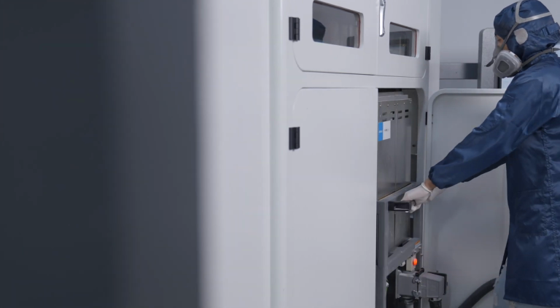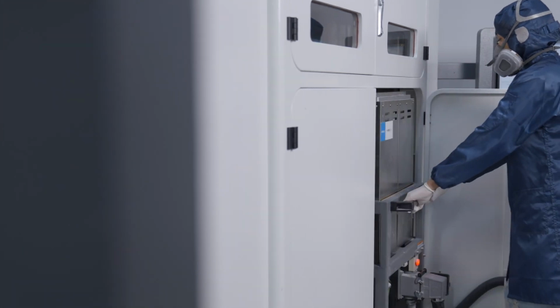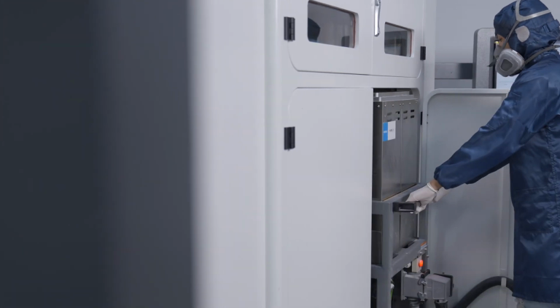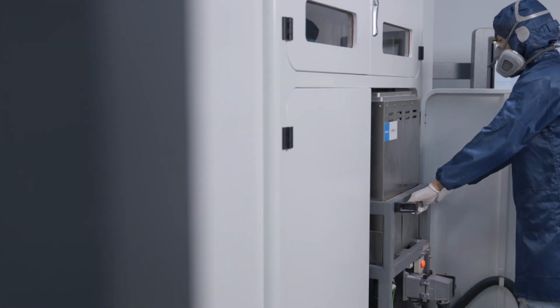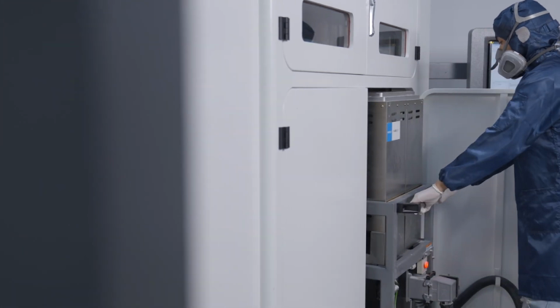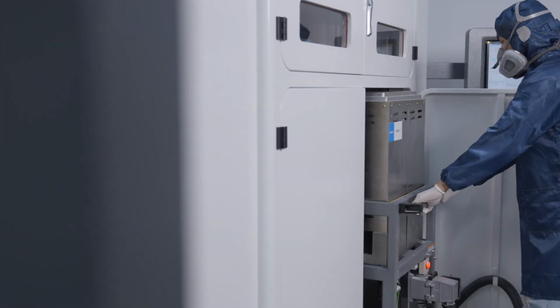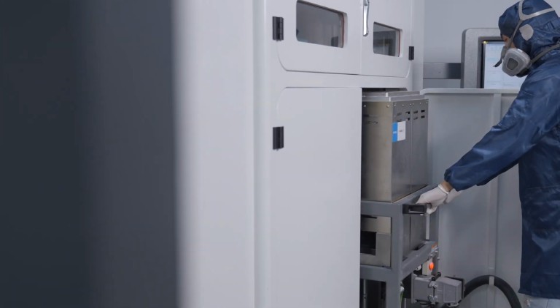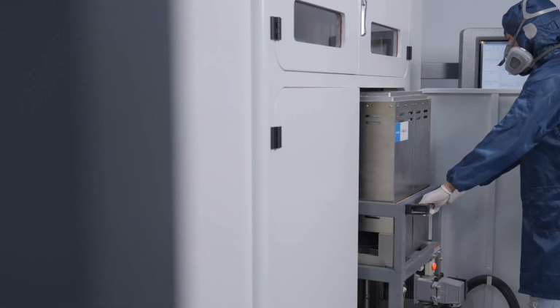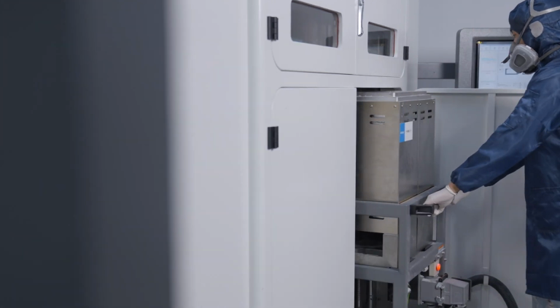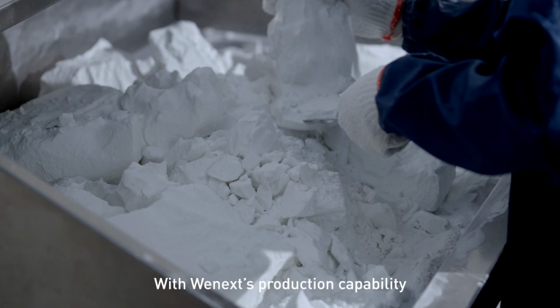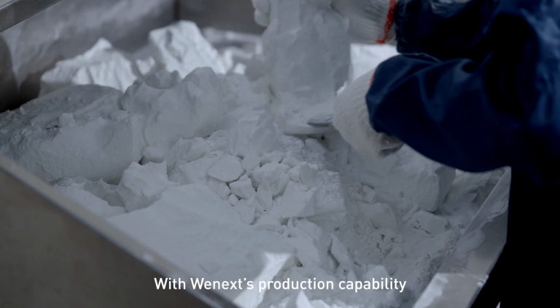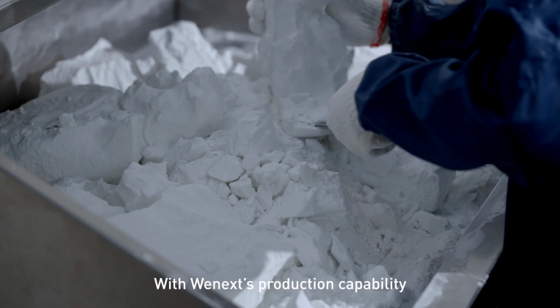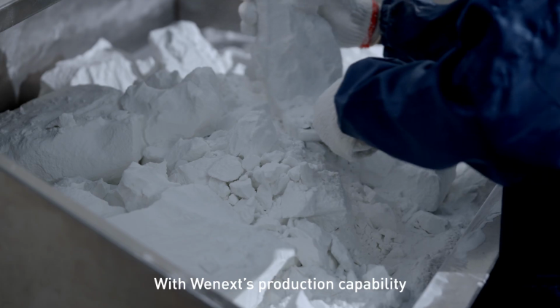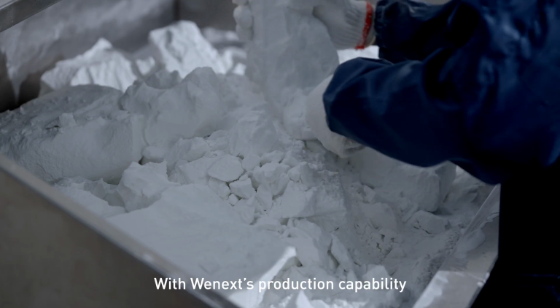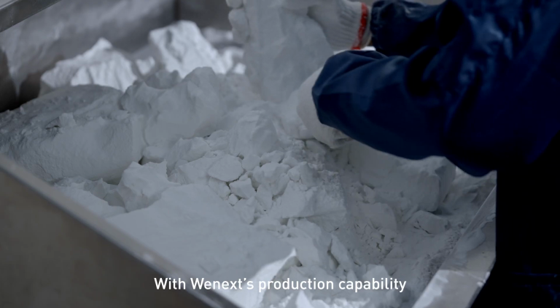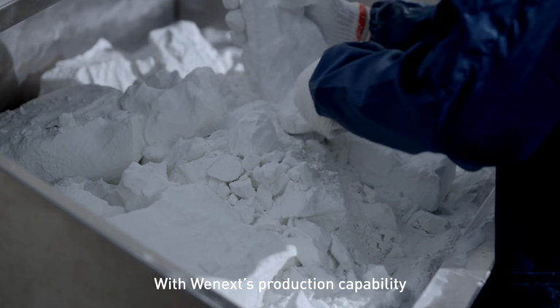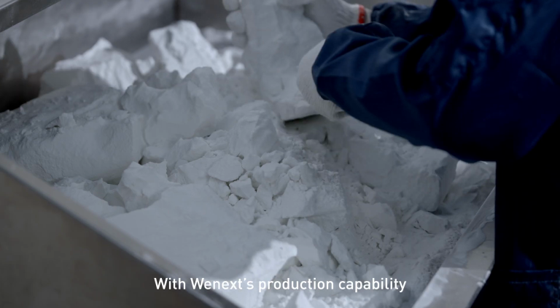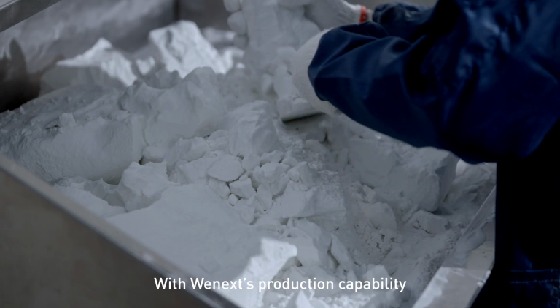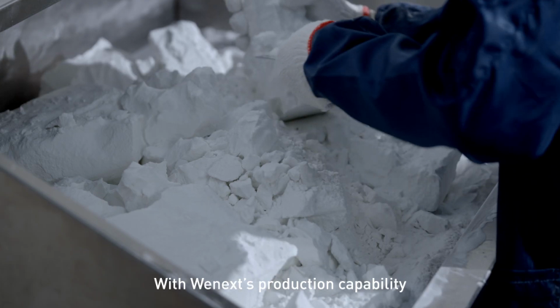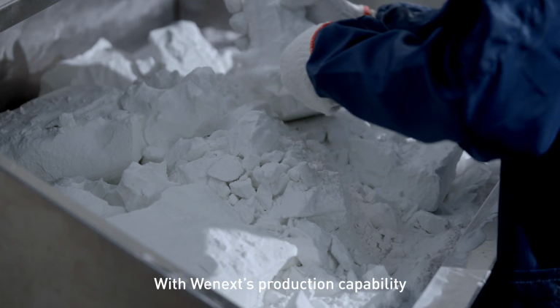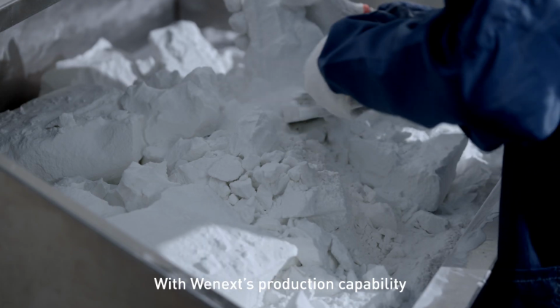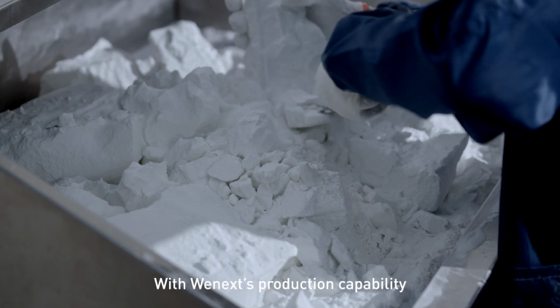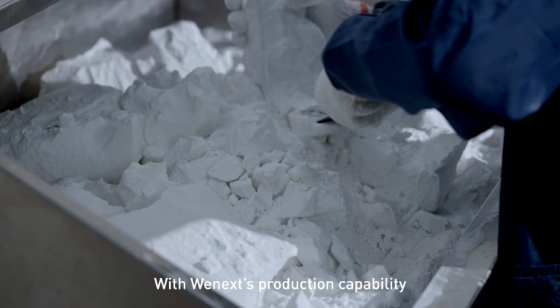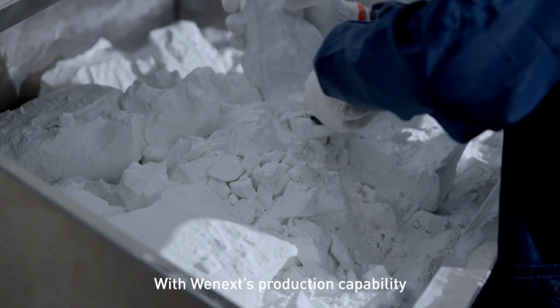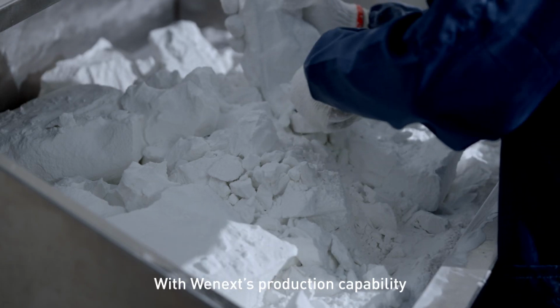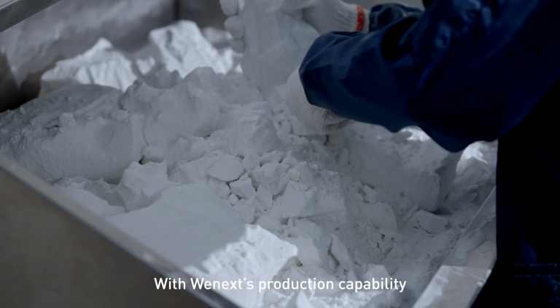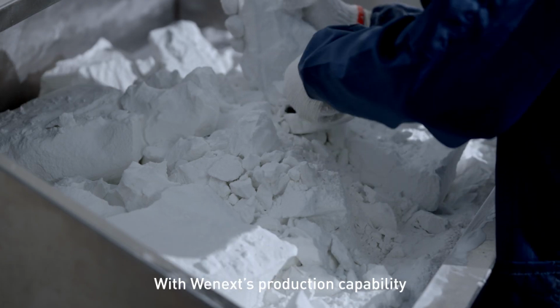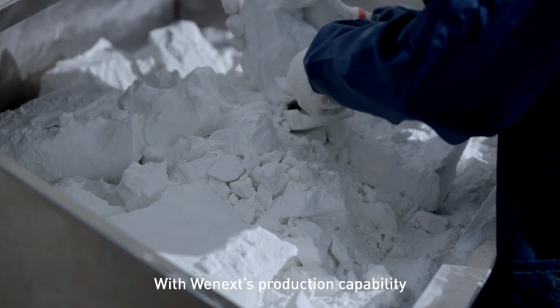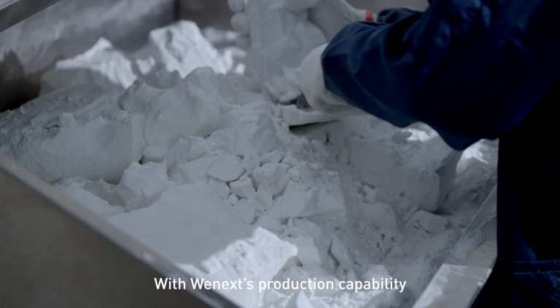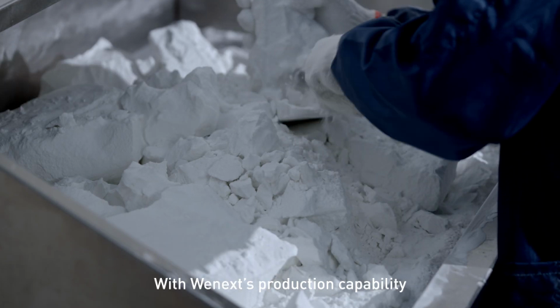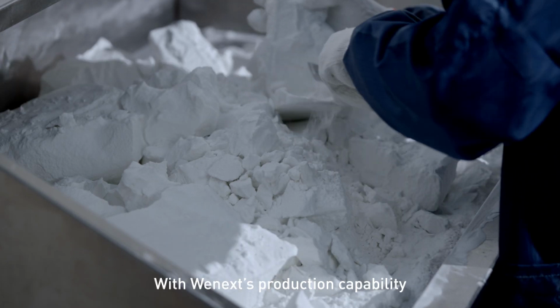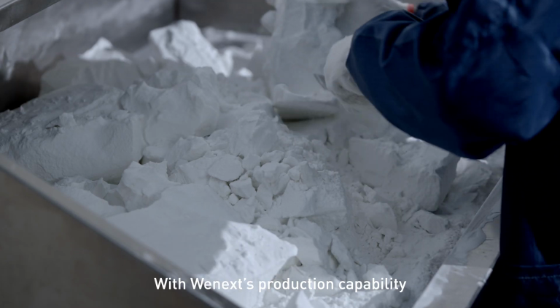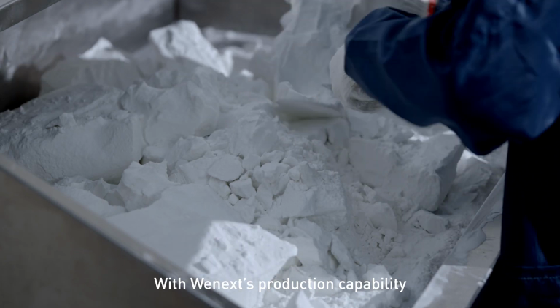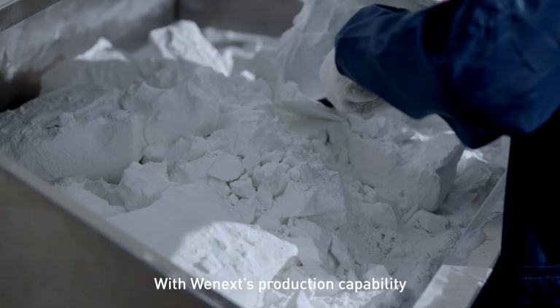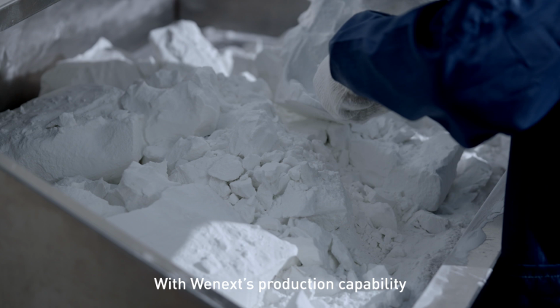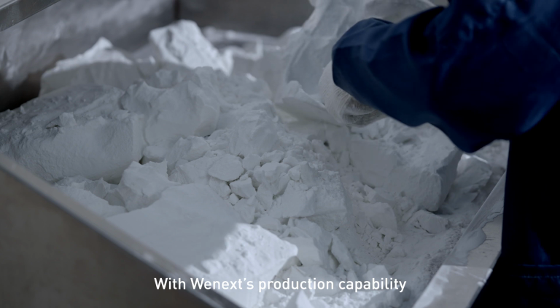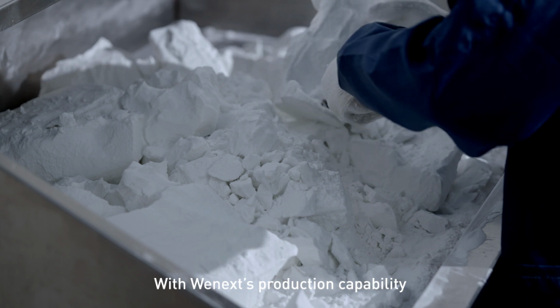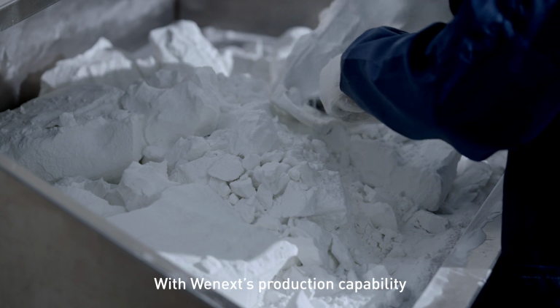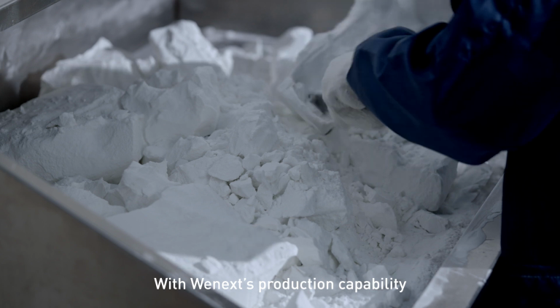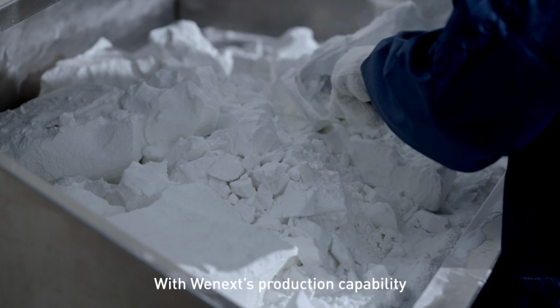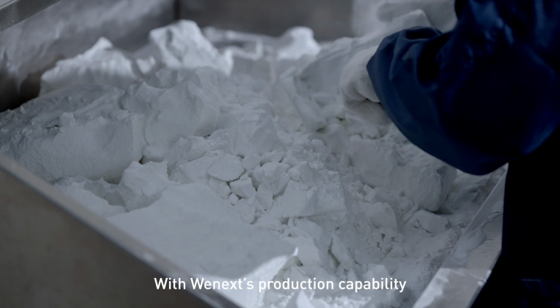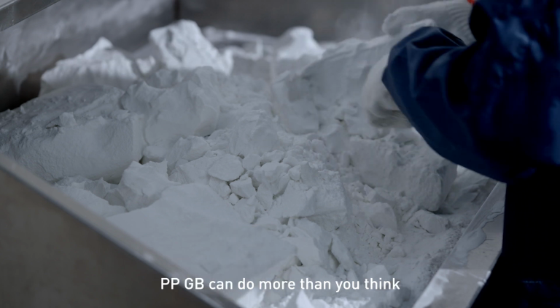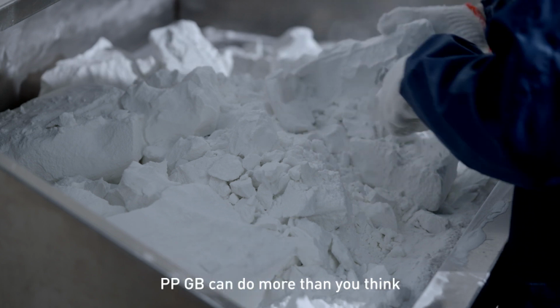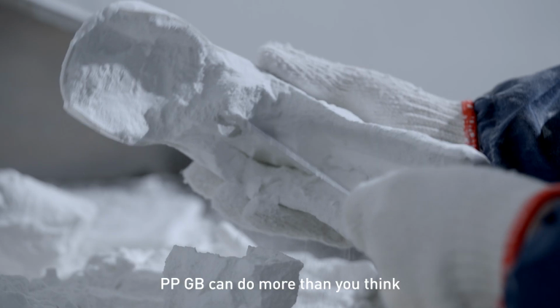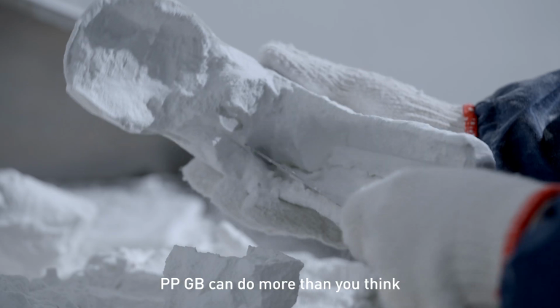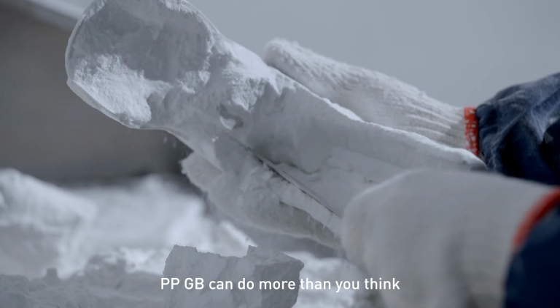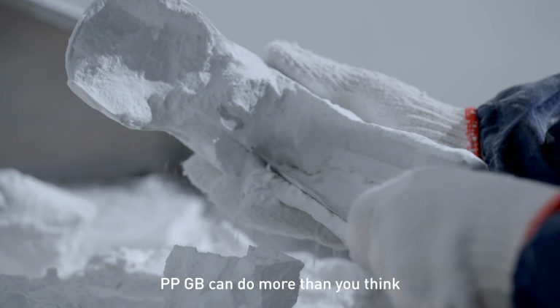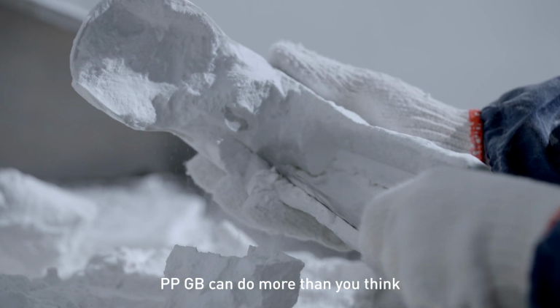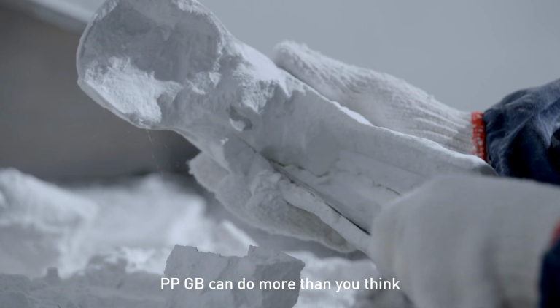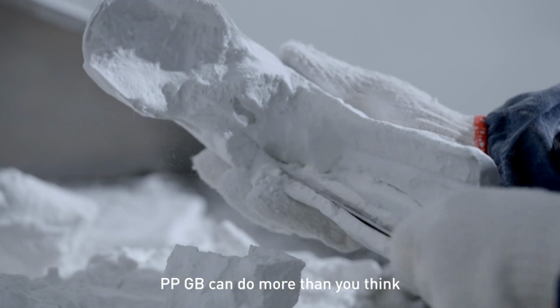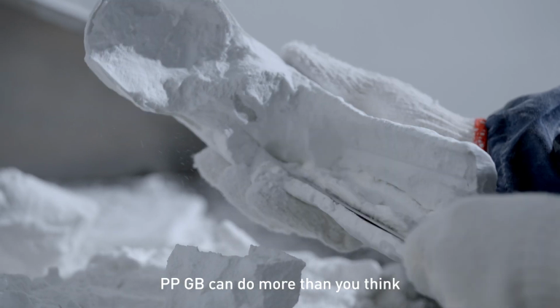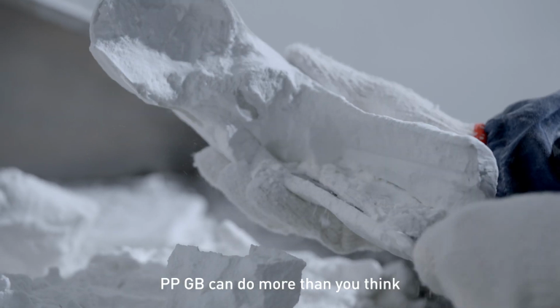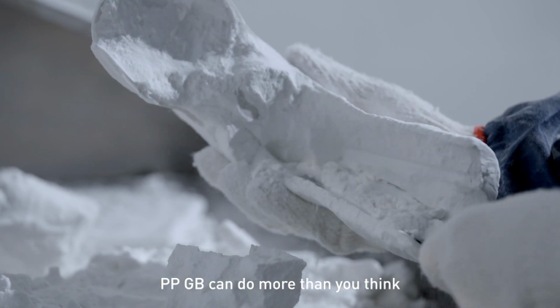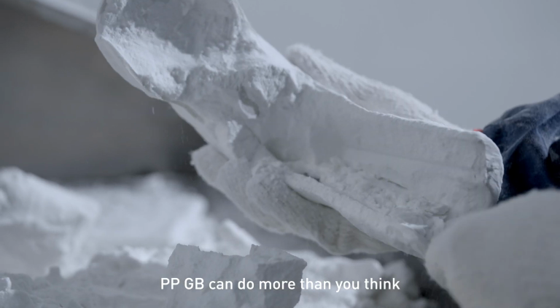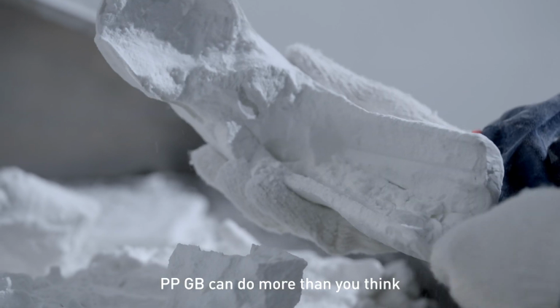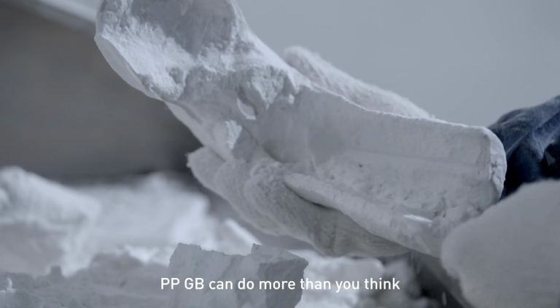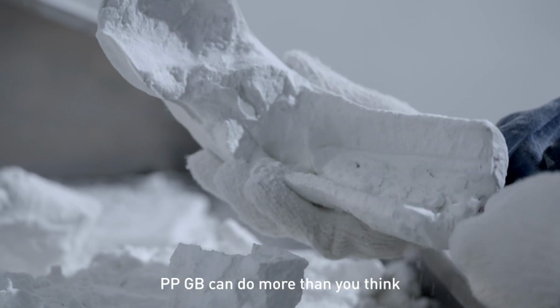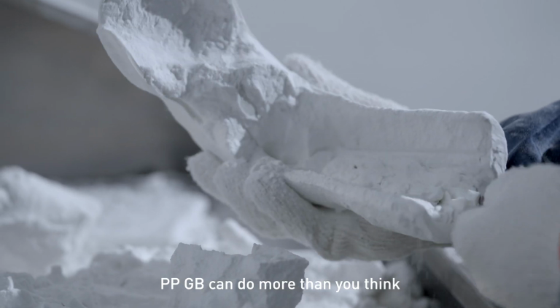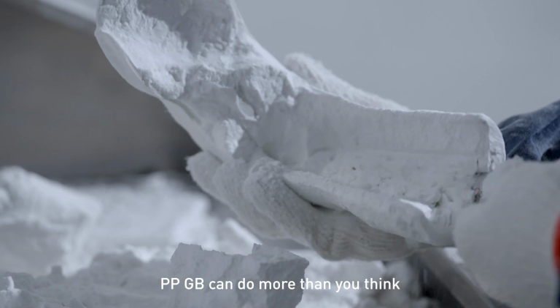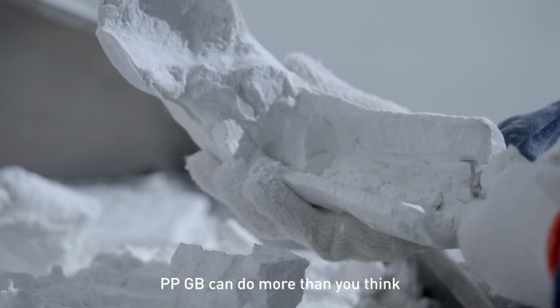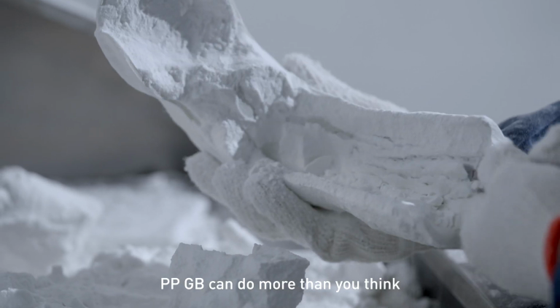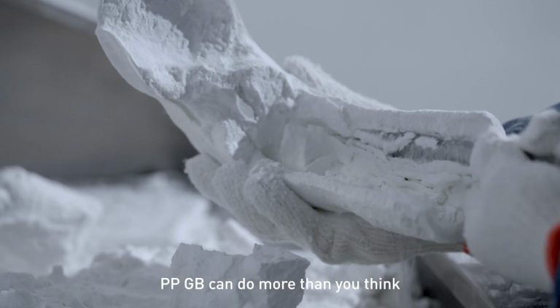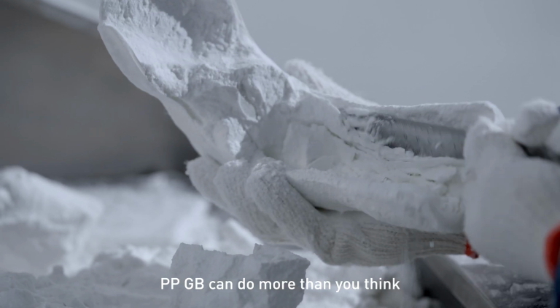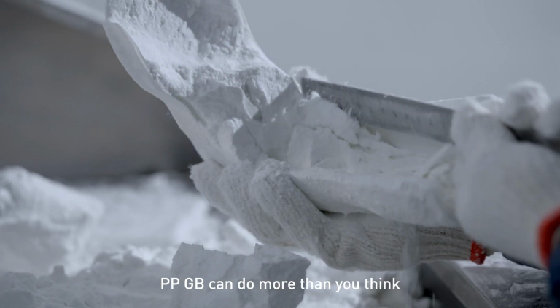With WeNext's production capability, PPGB can do more than you think.